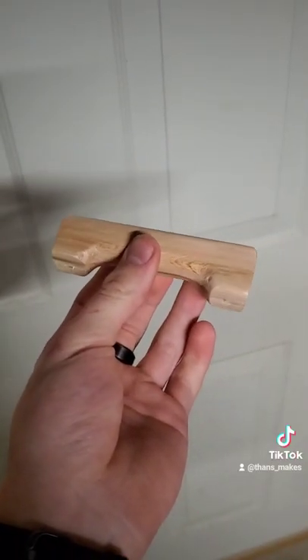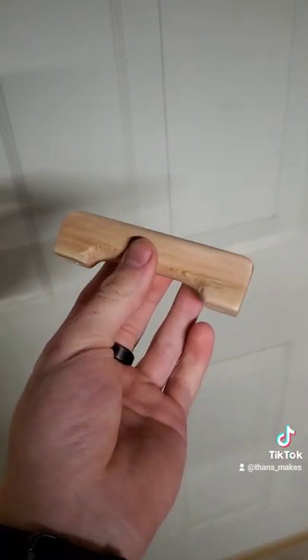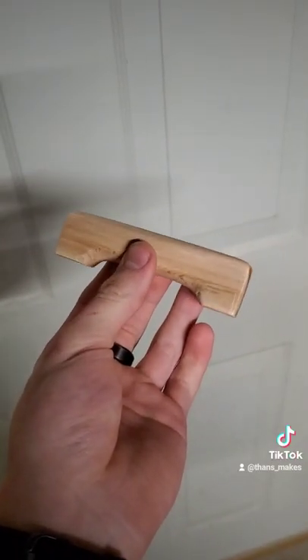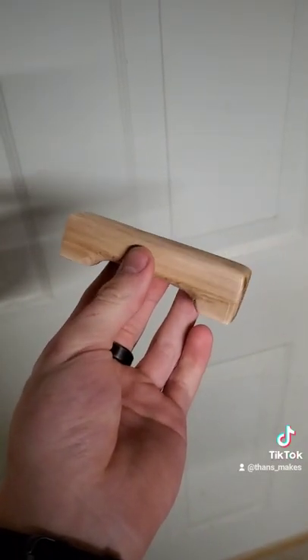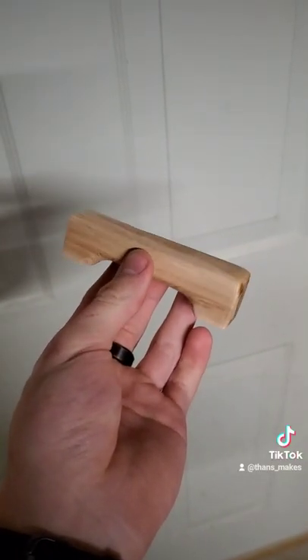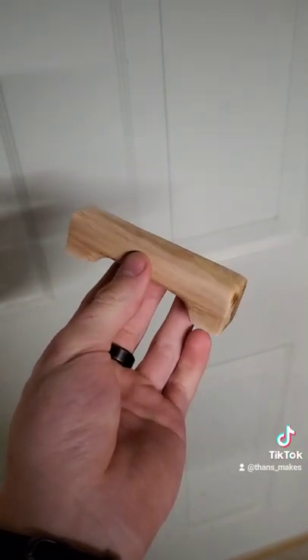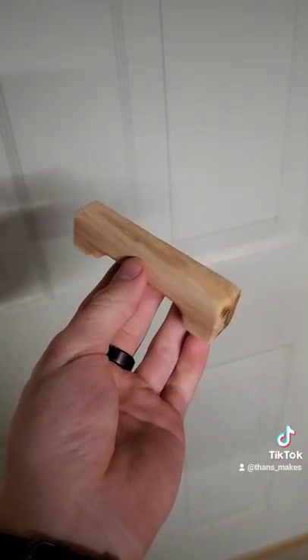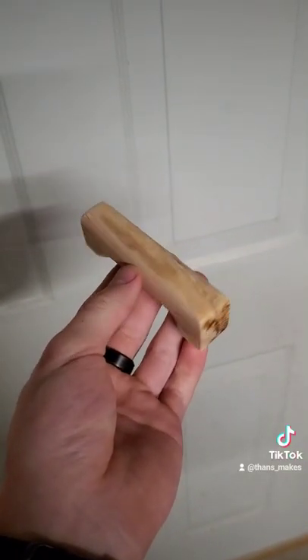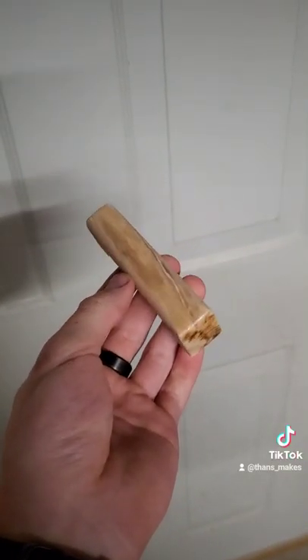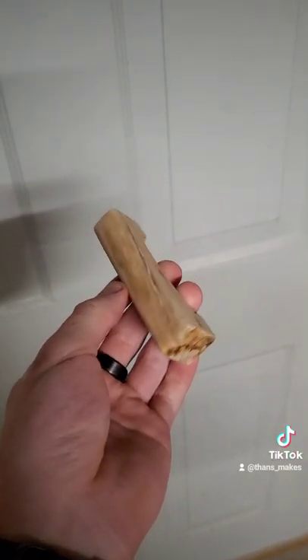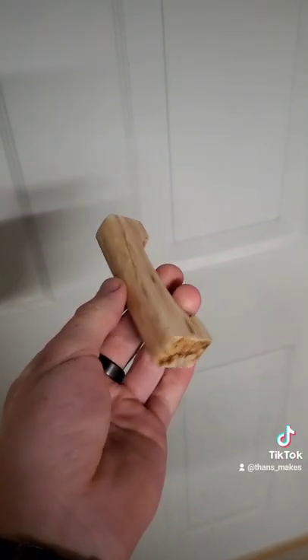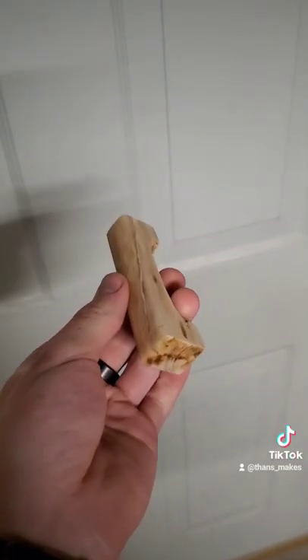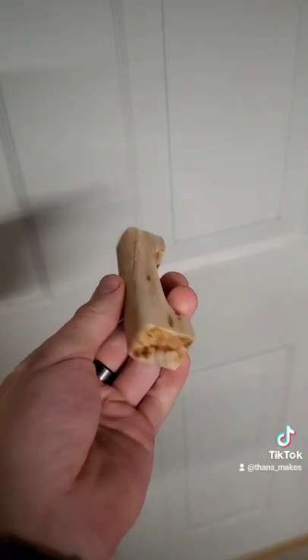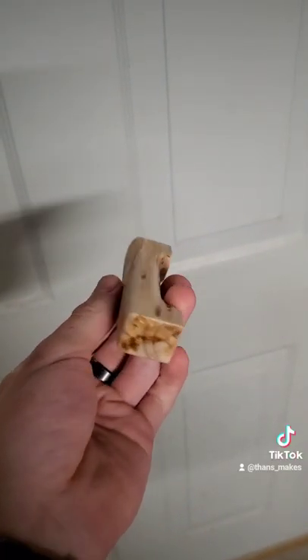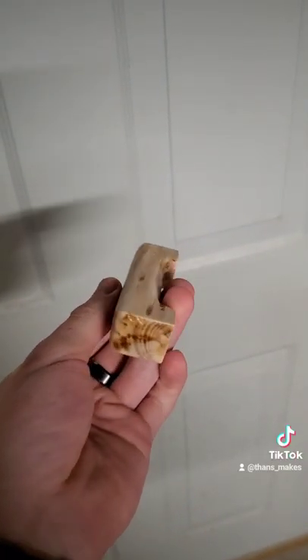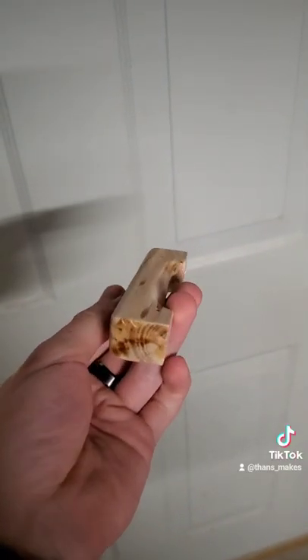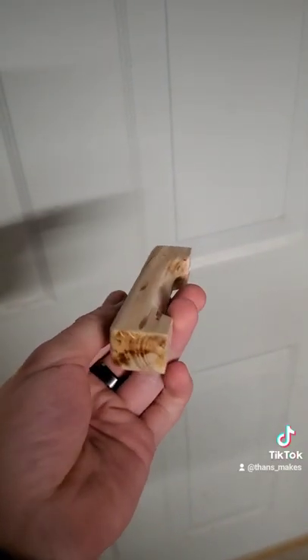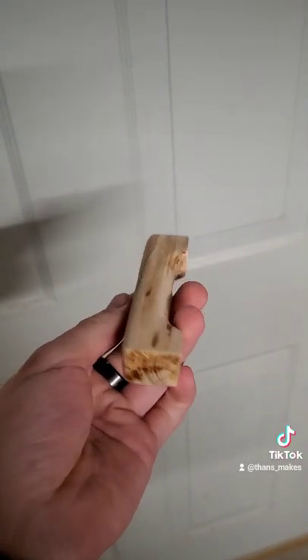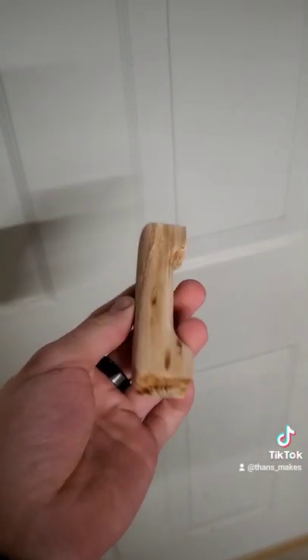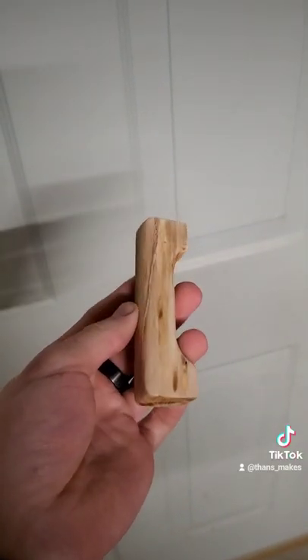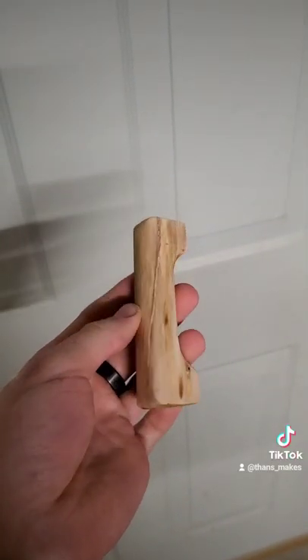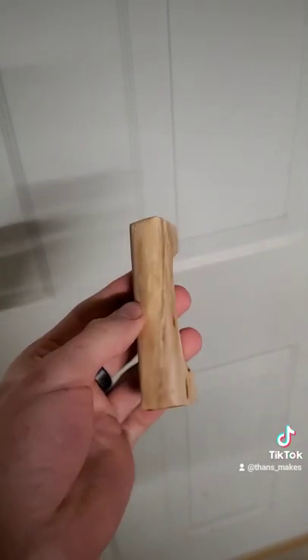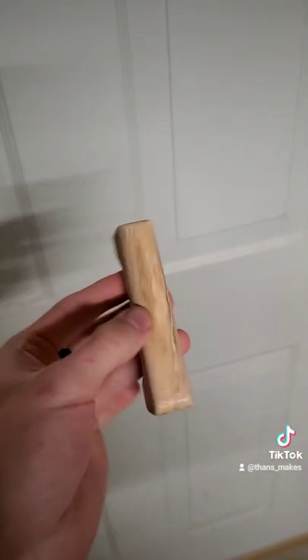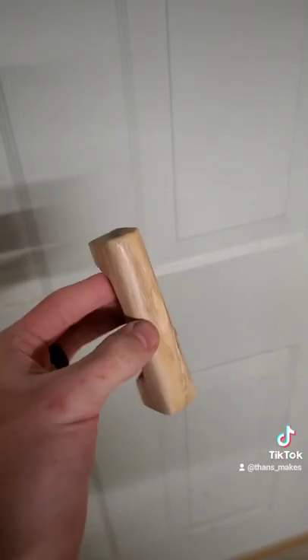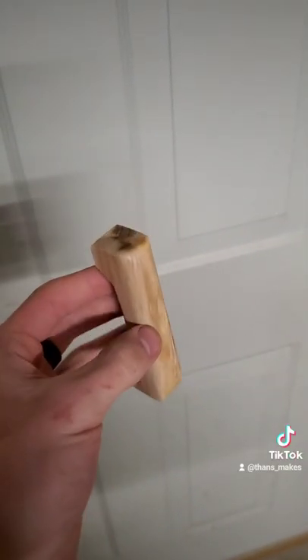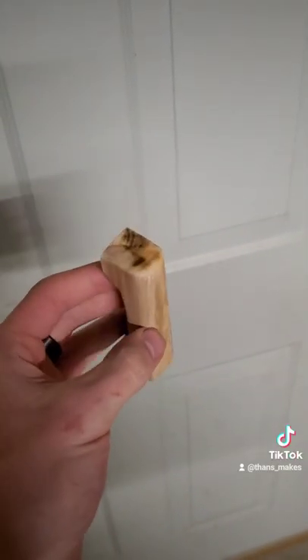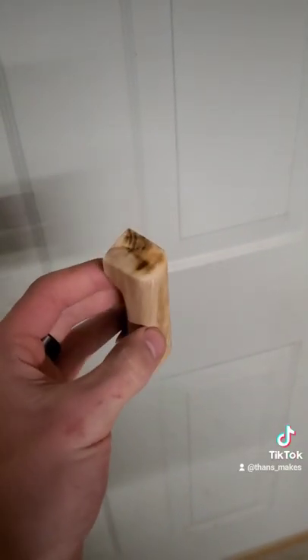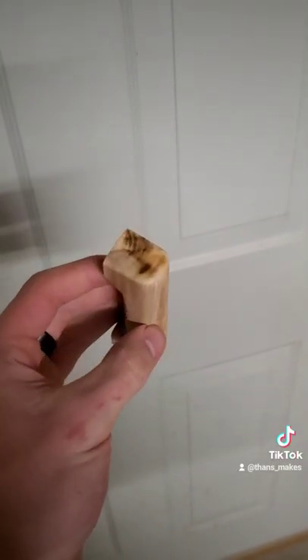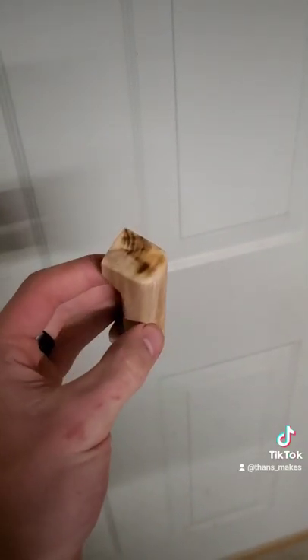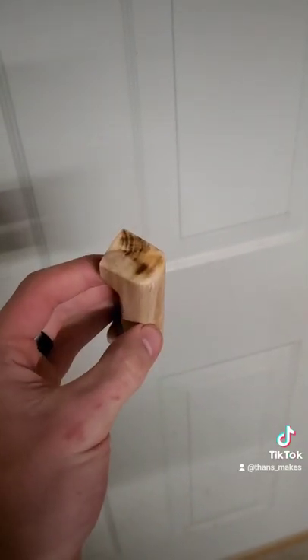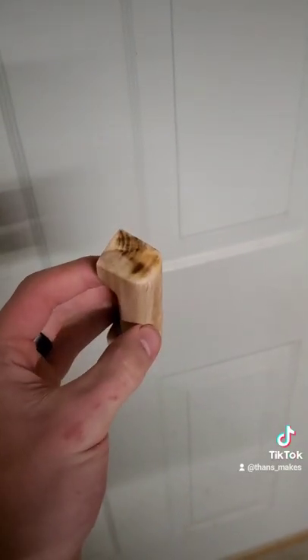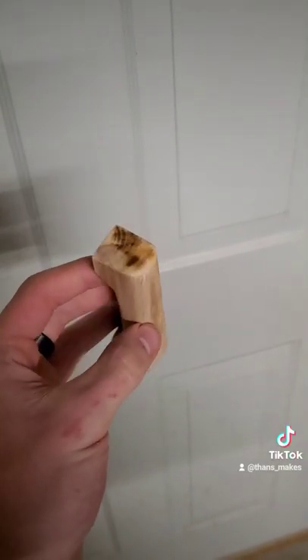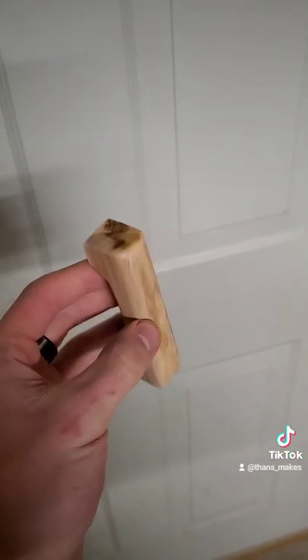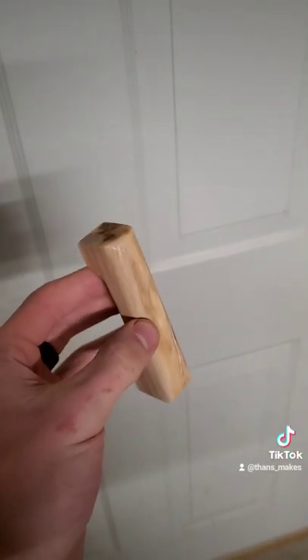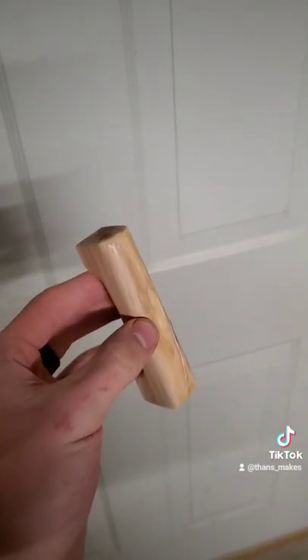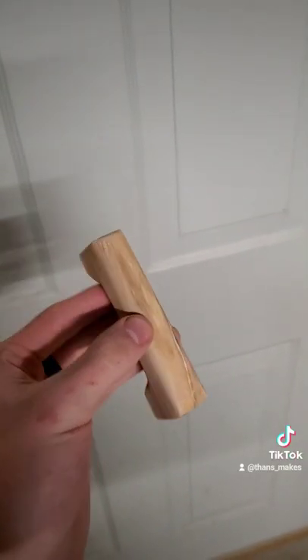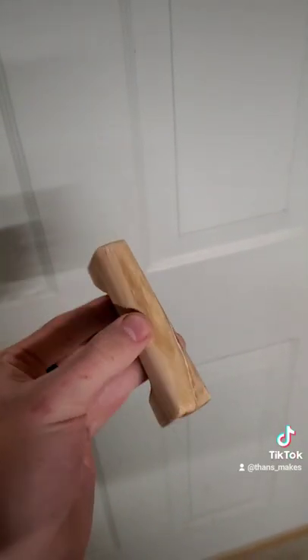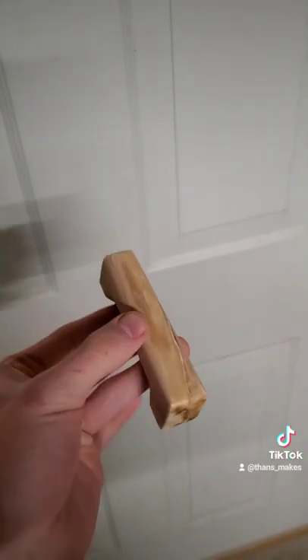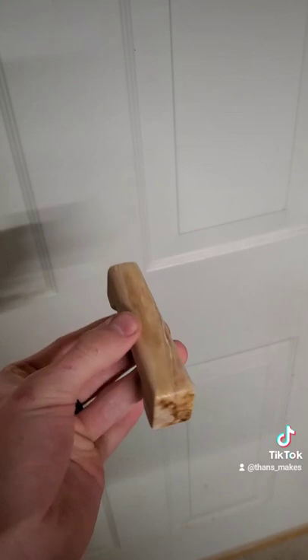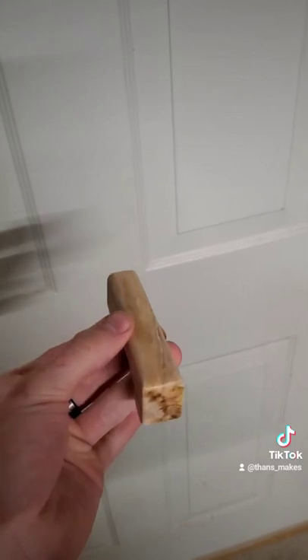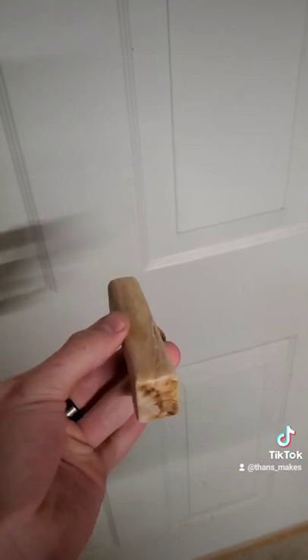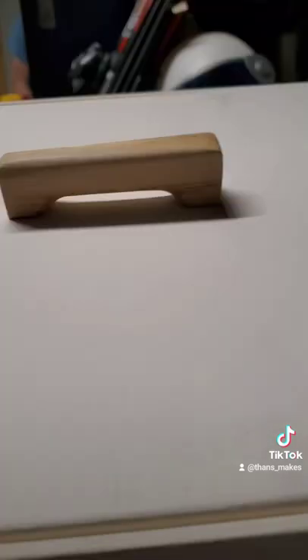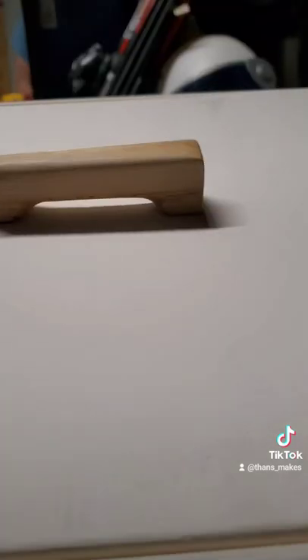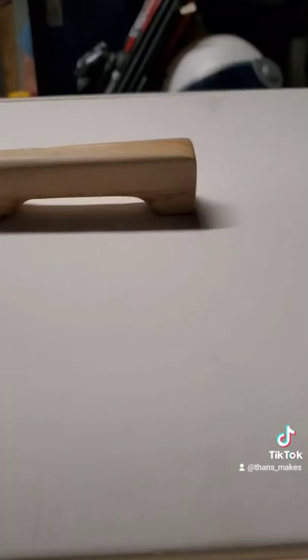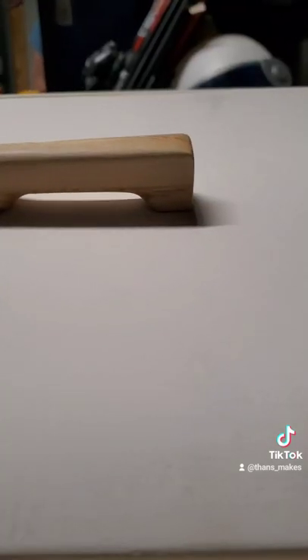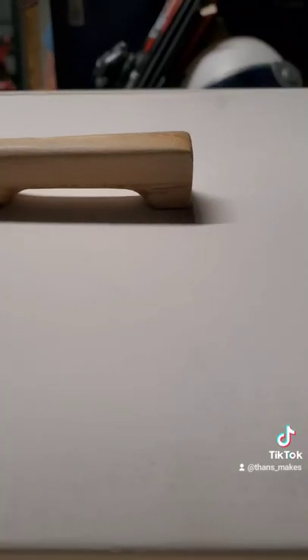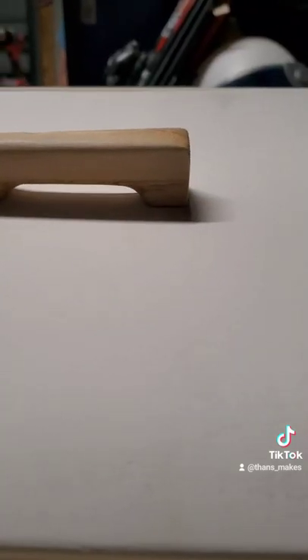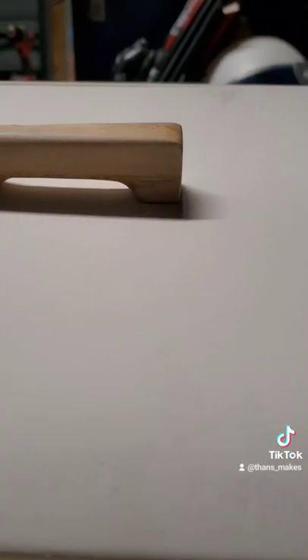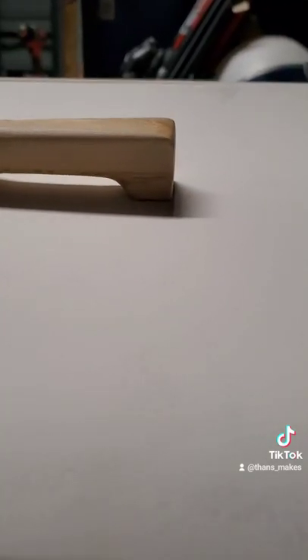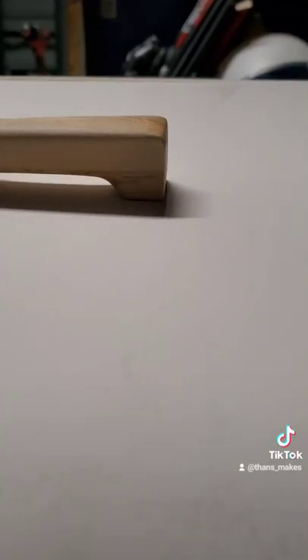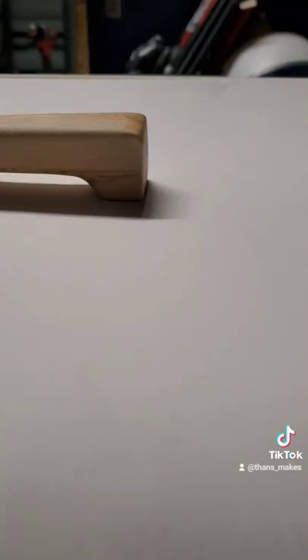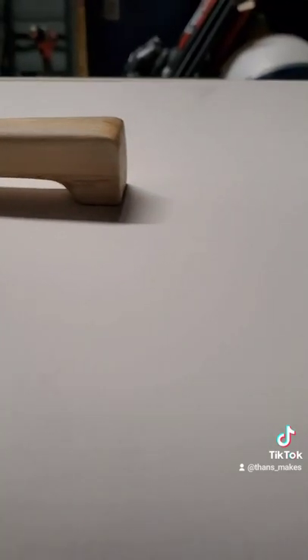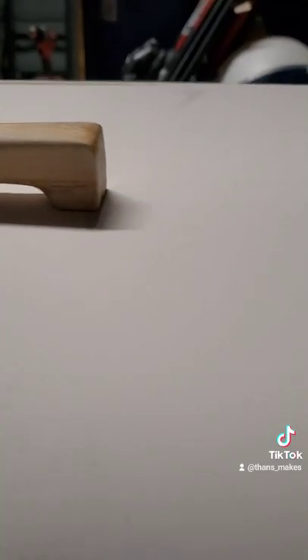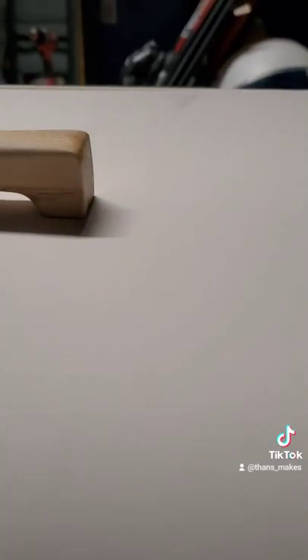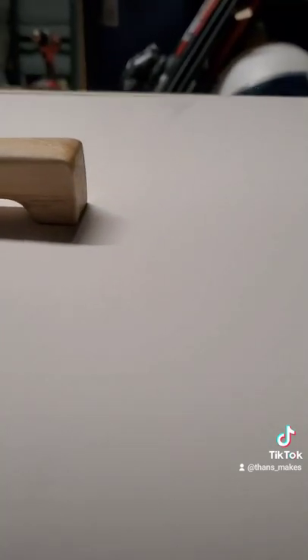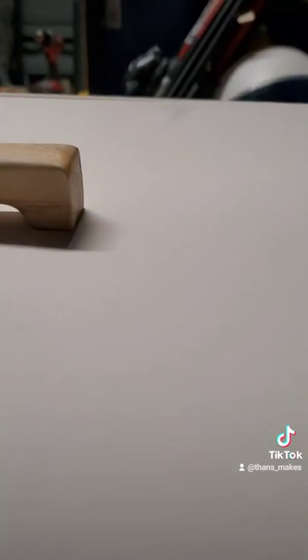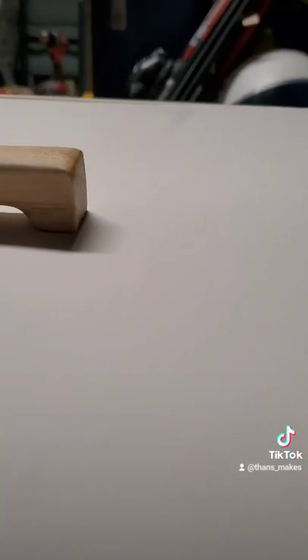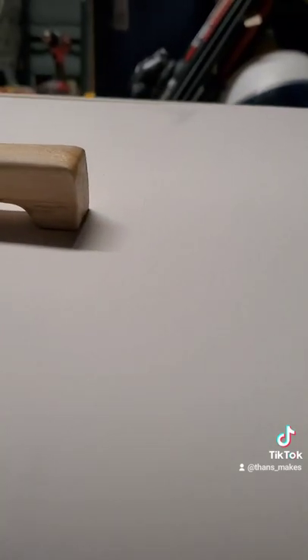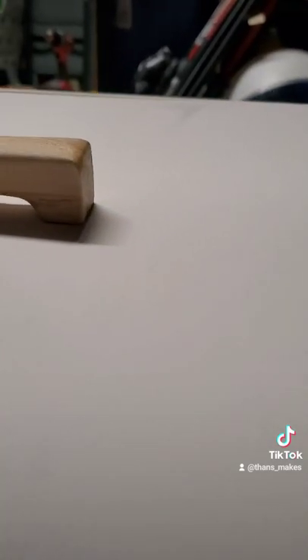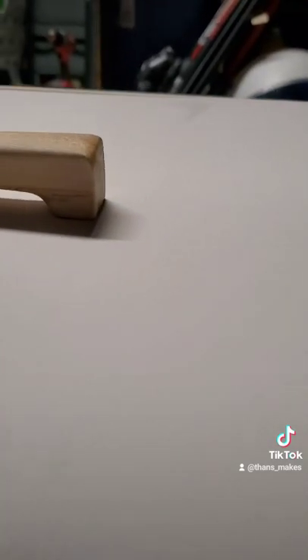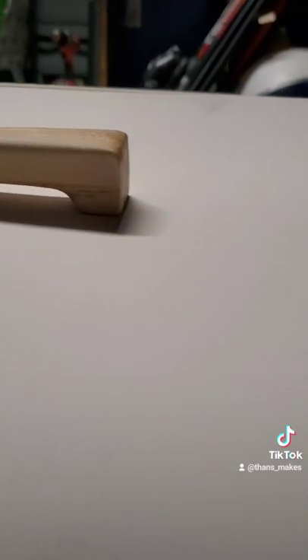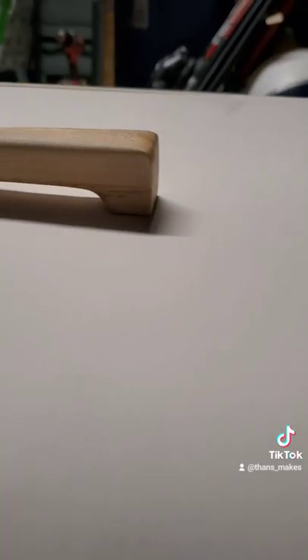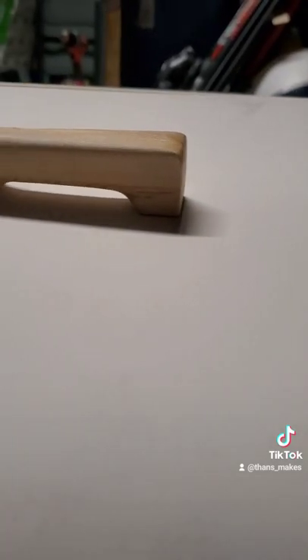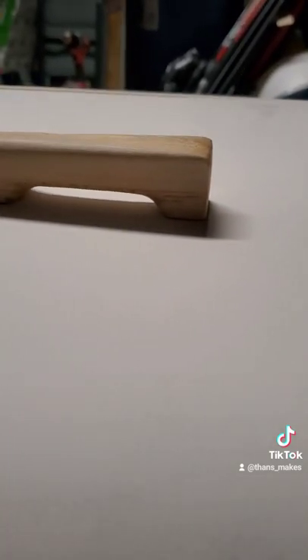And here's the finished product. I really like how it turned out, and this is it installed.